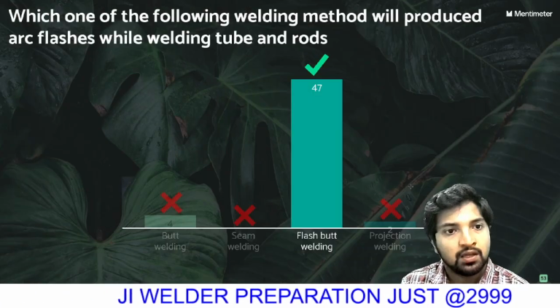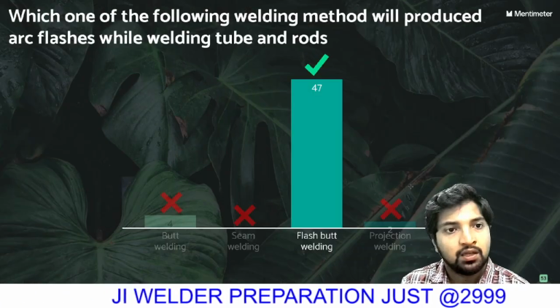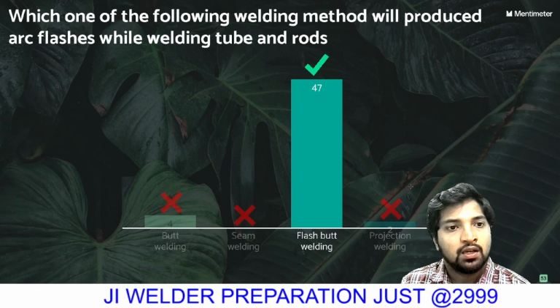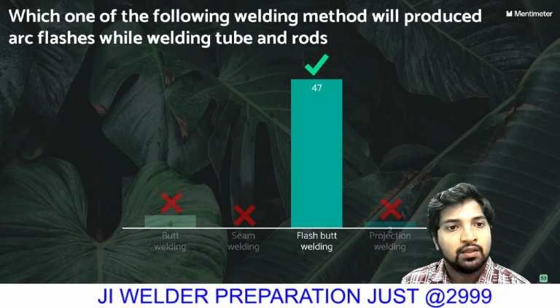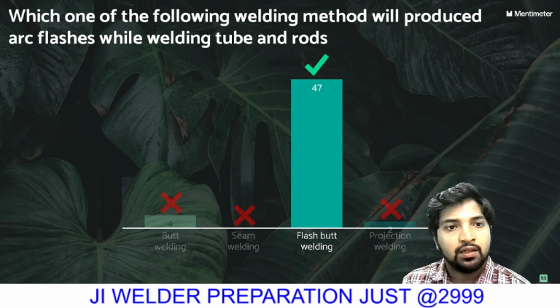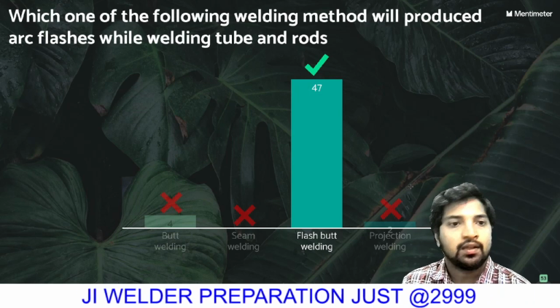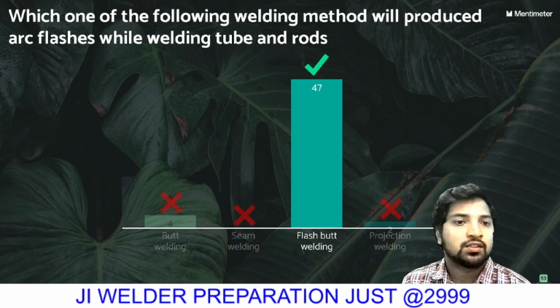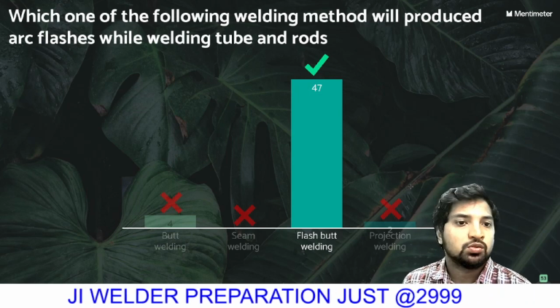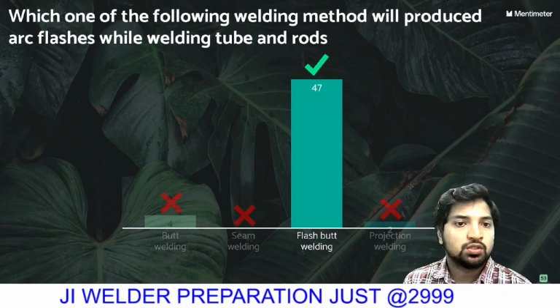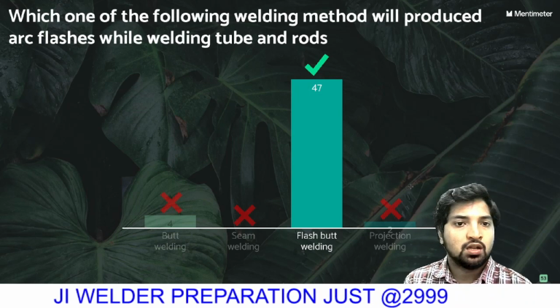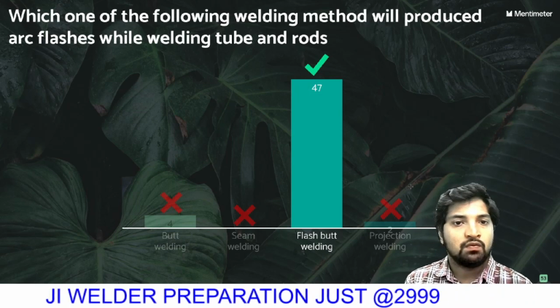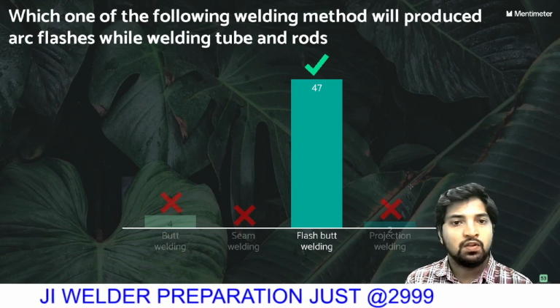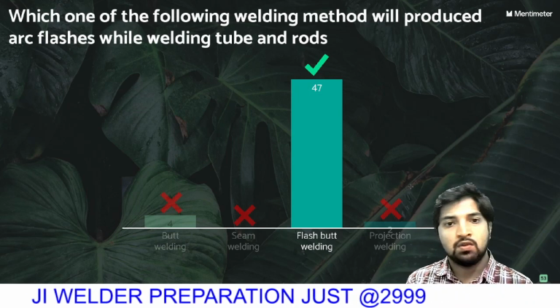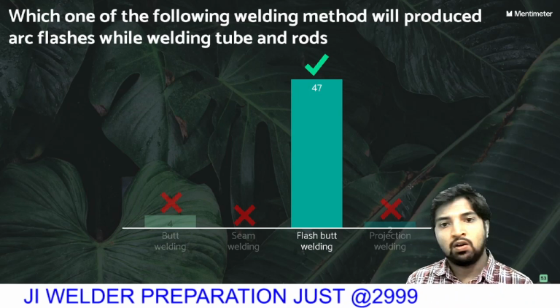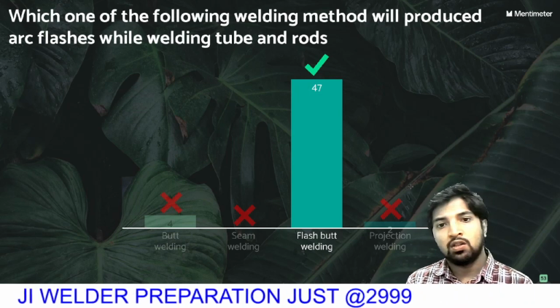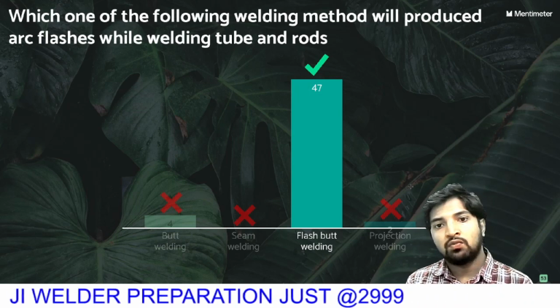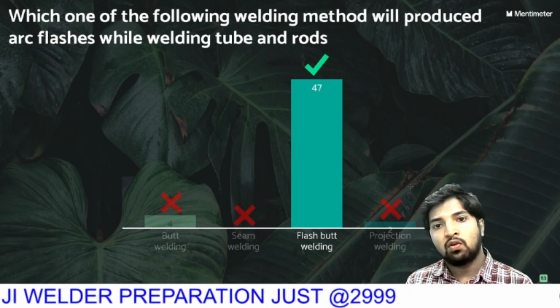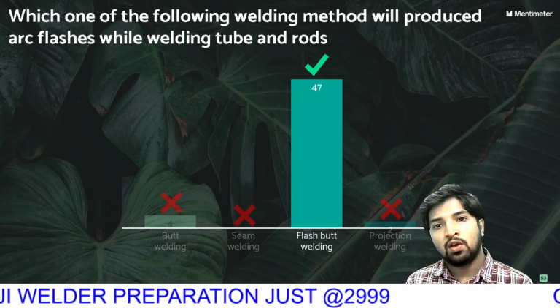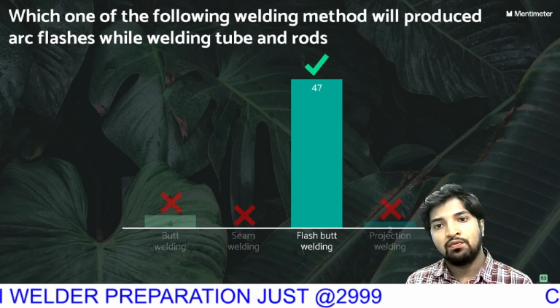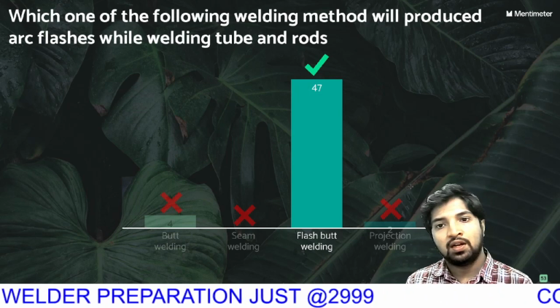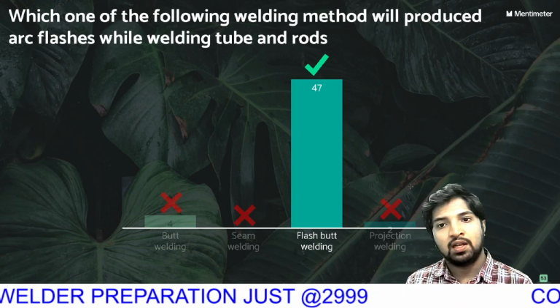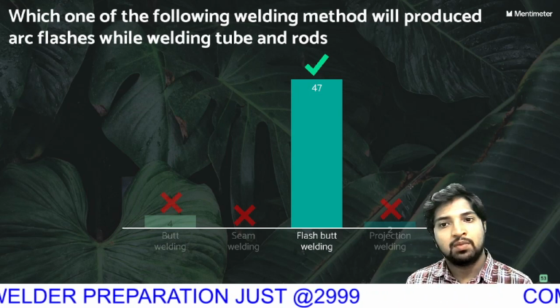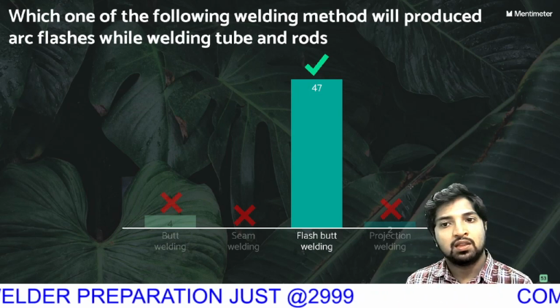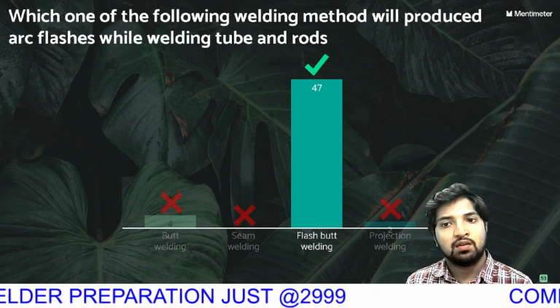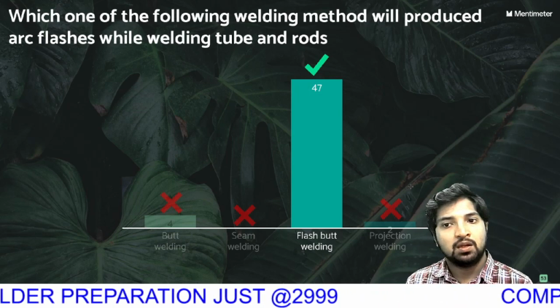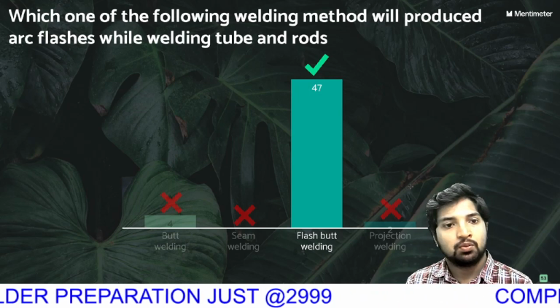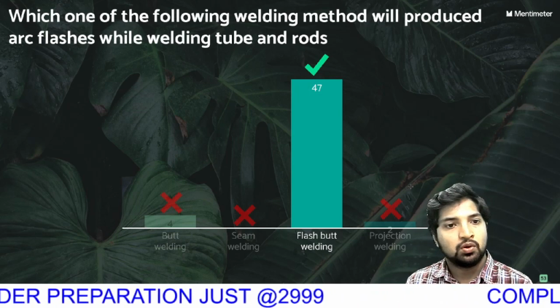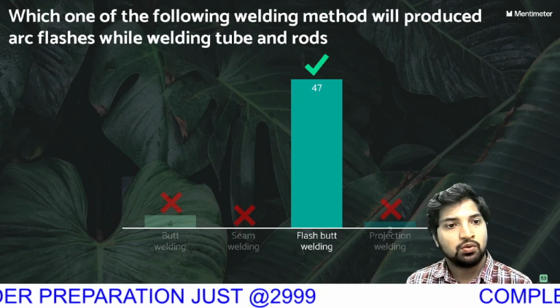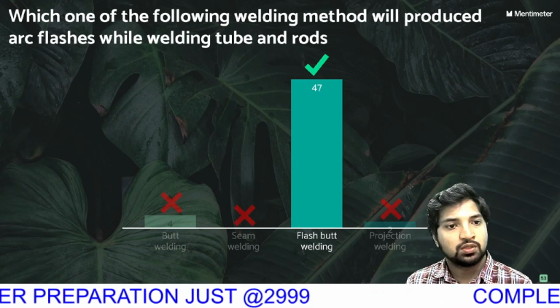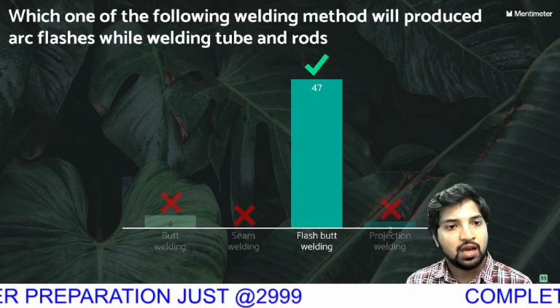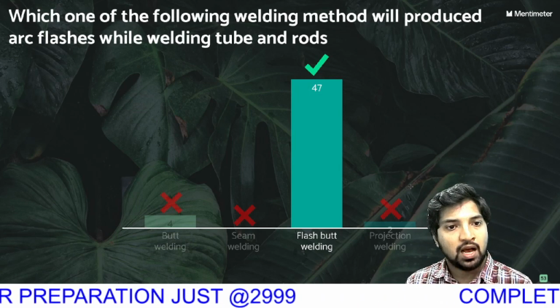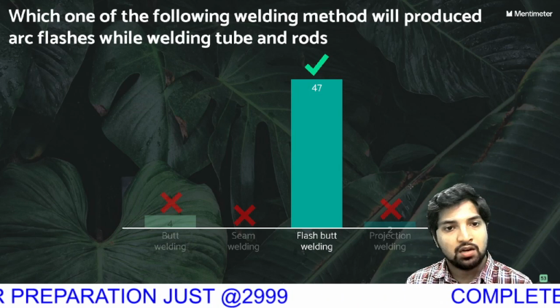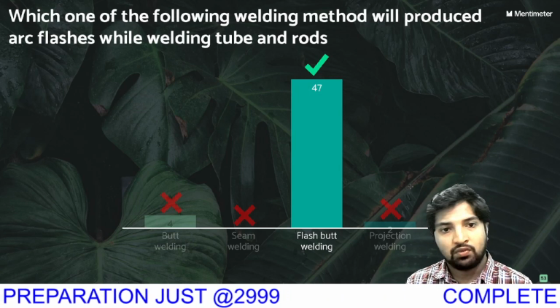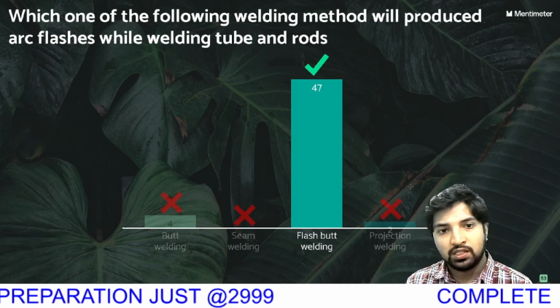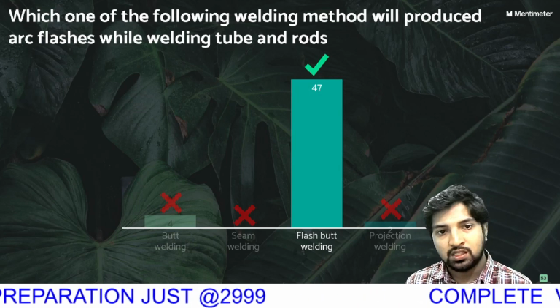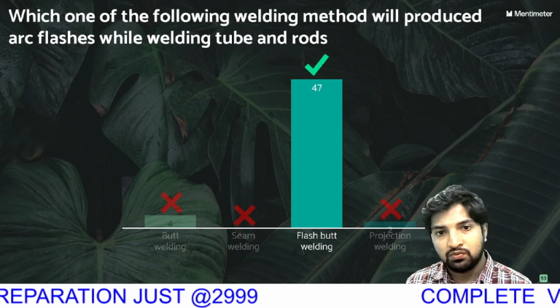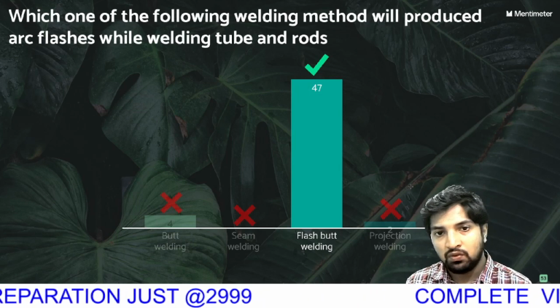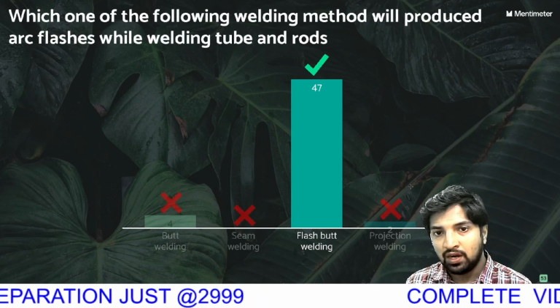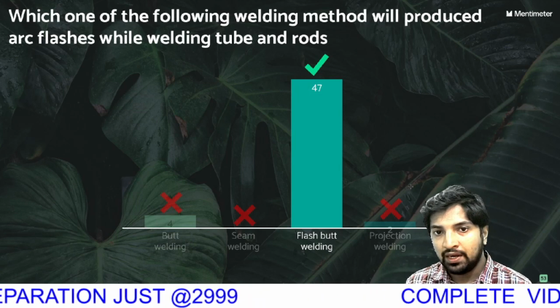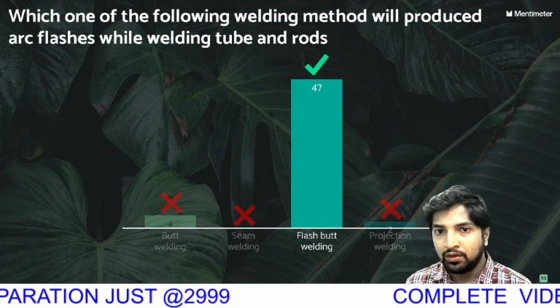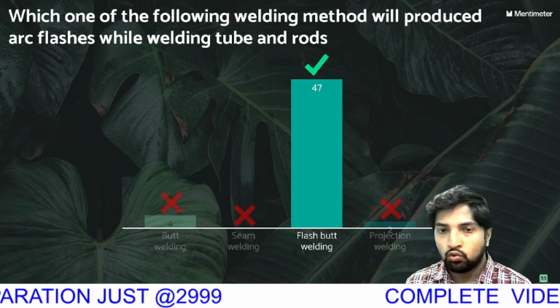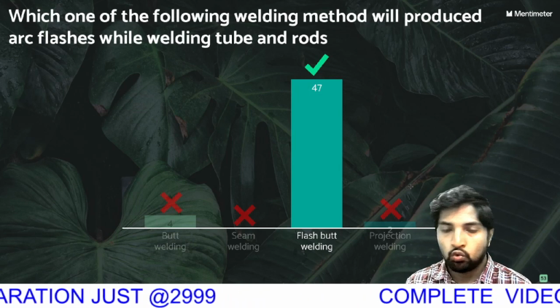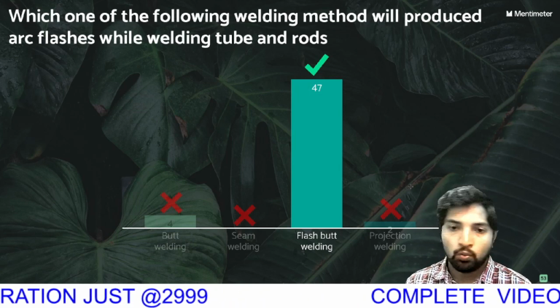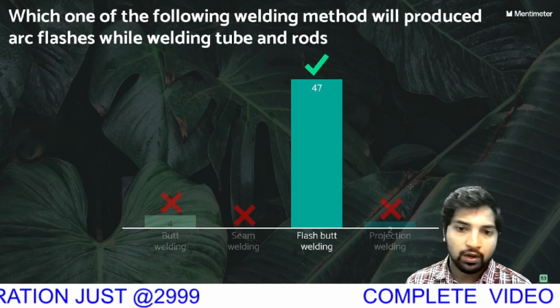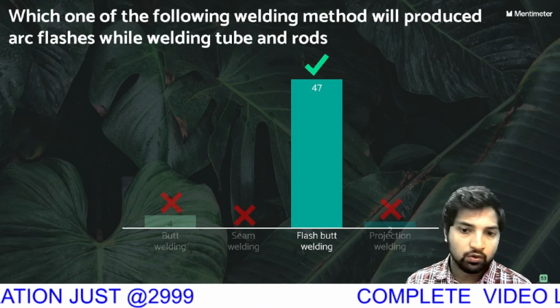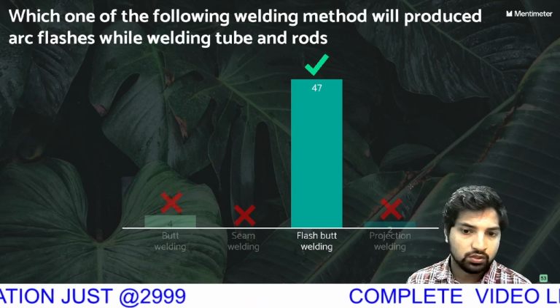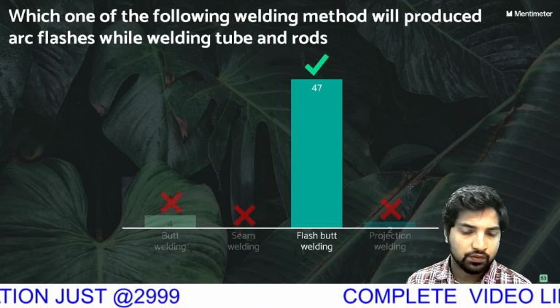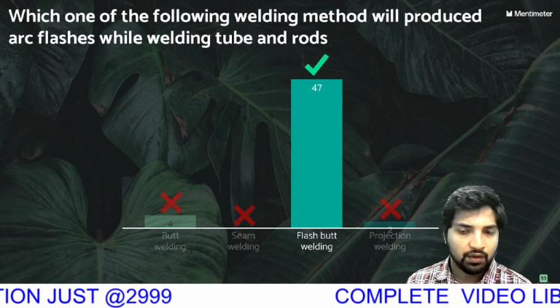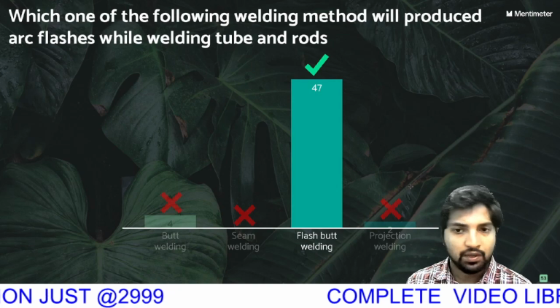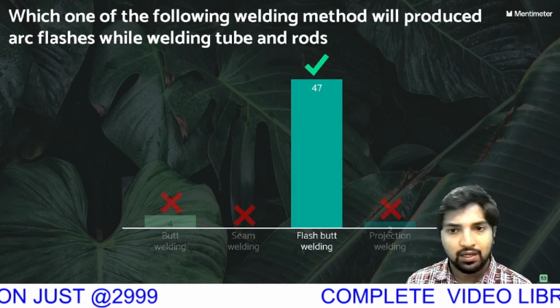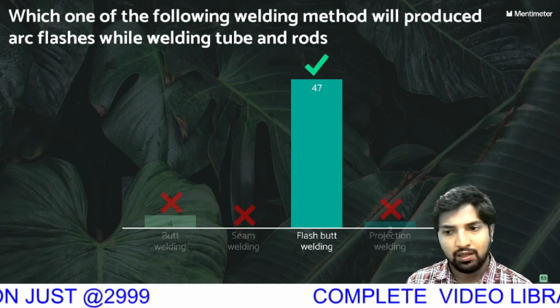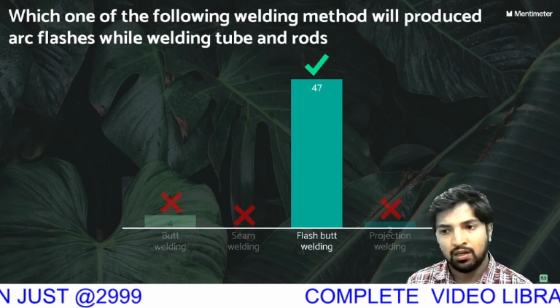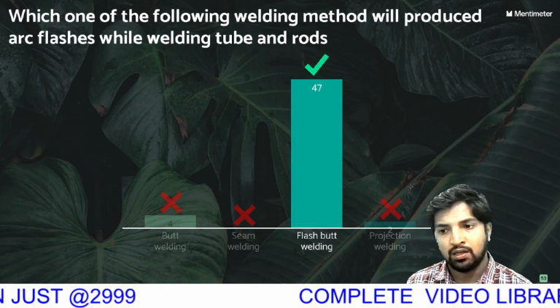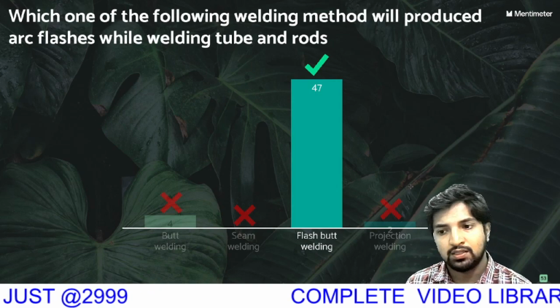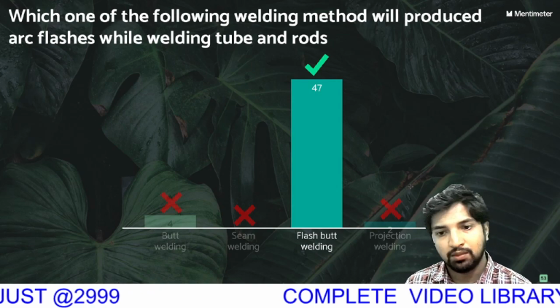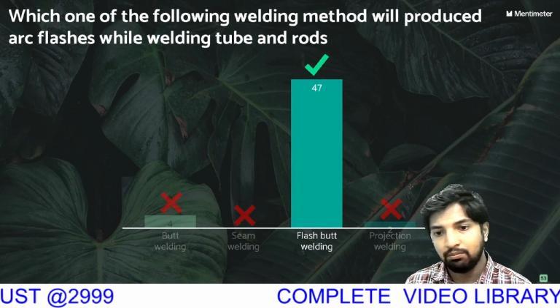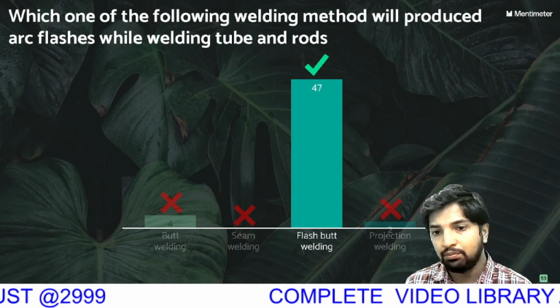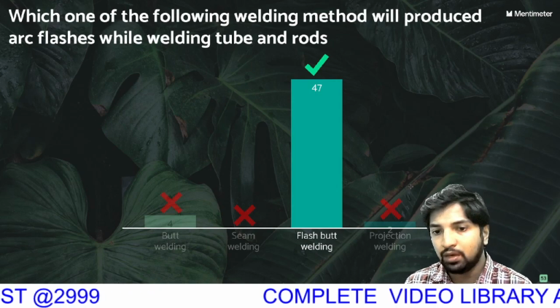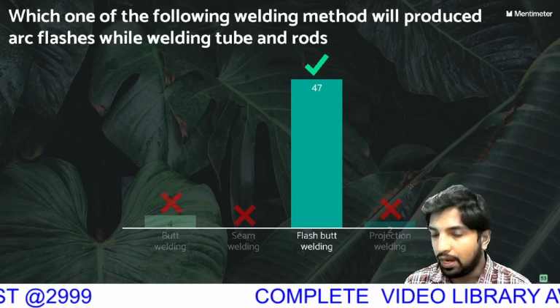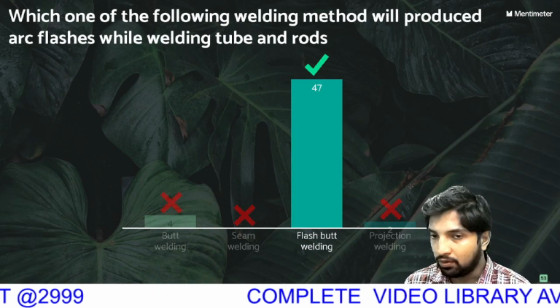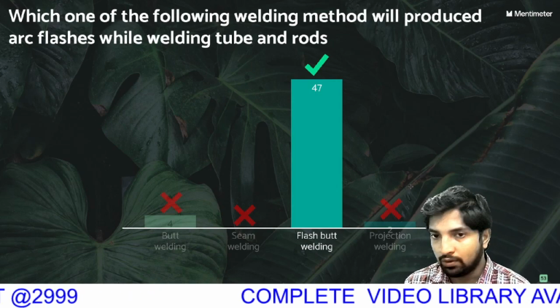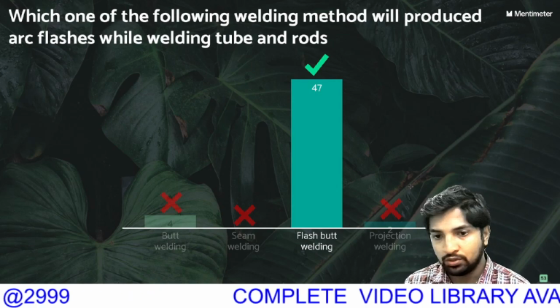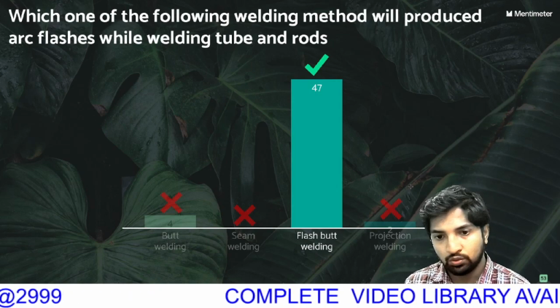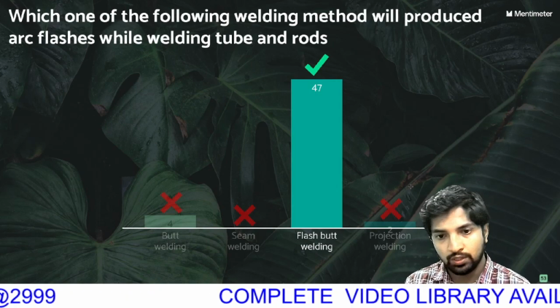Which one of the following welding methods will produce arc flashes? This is very simple — I told you.